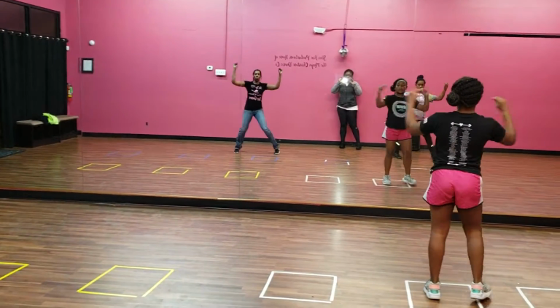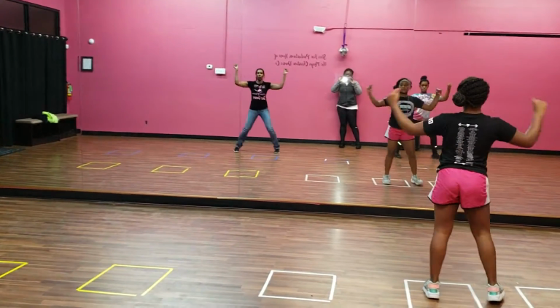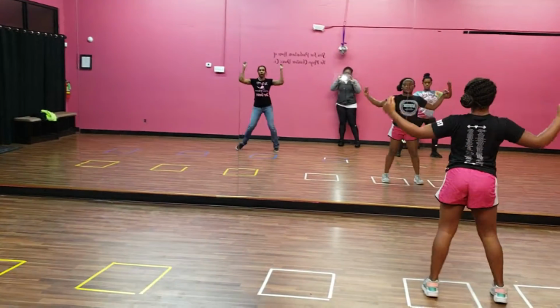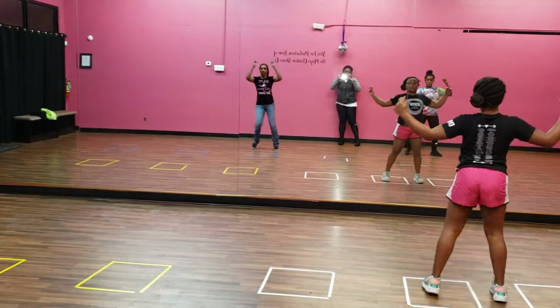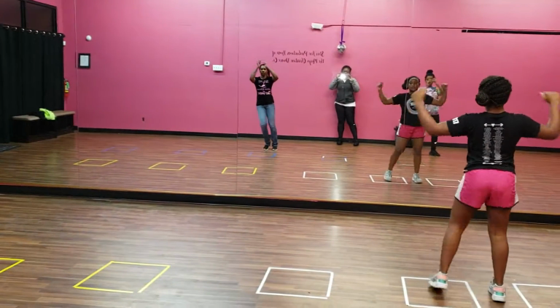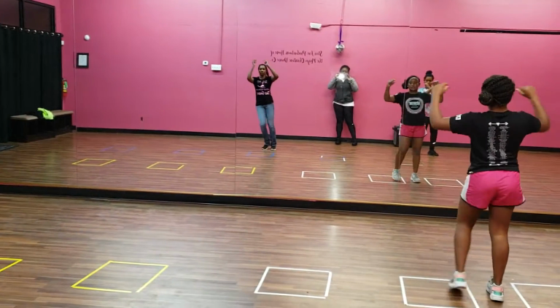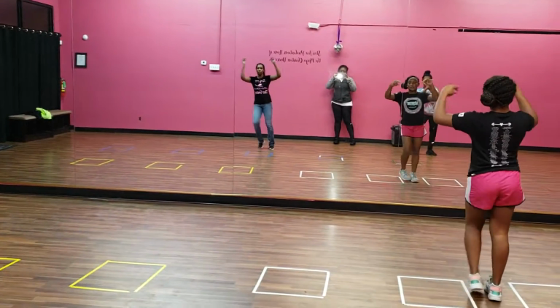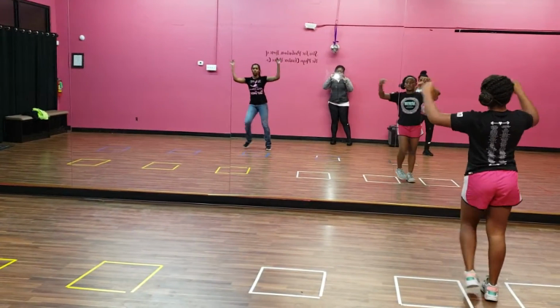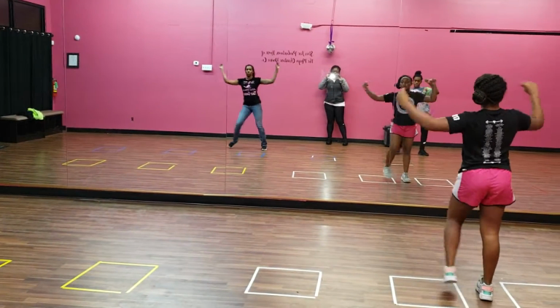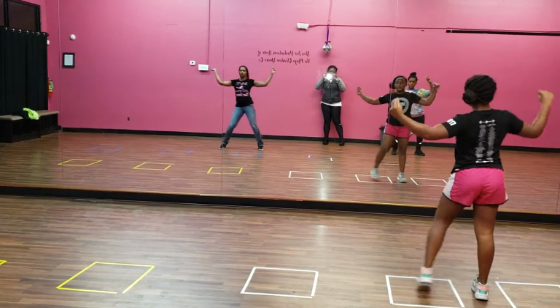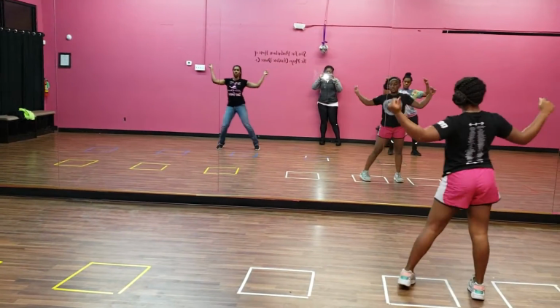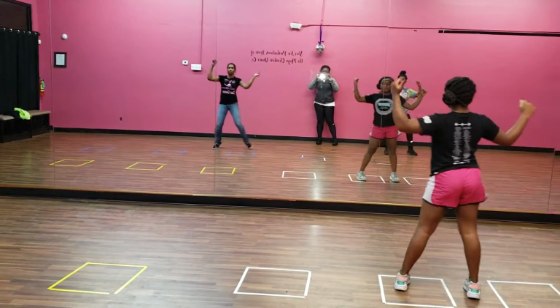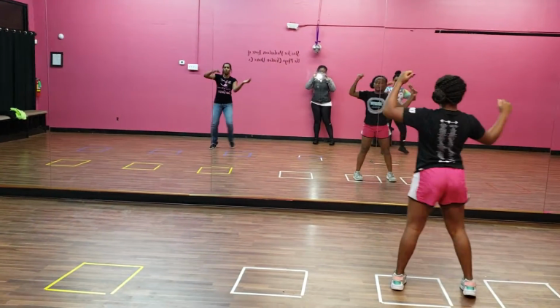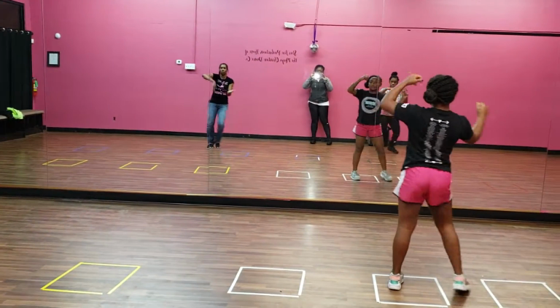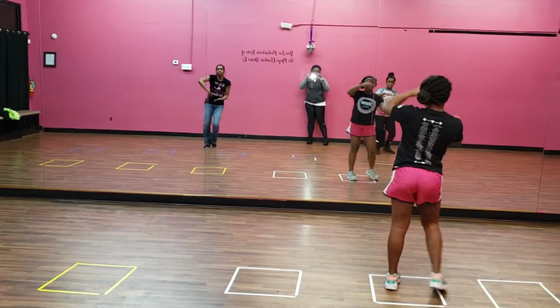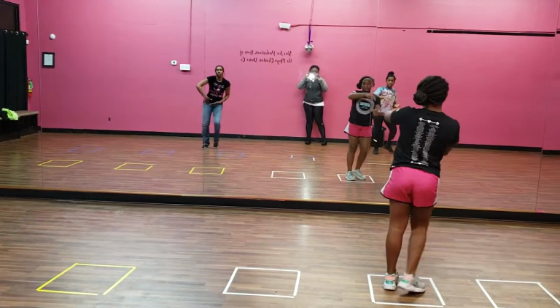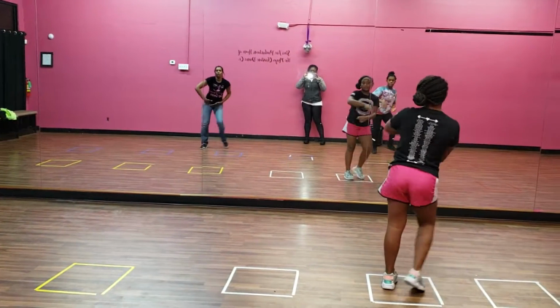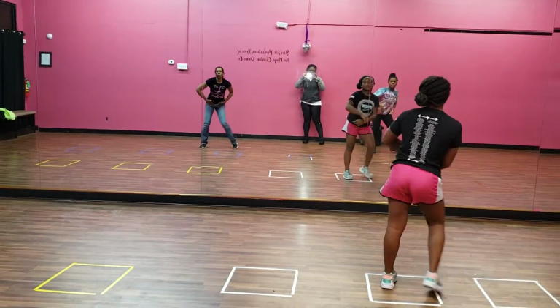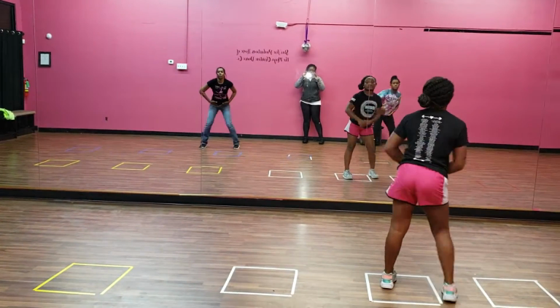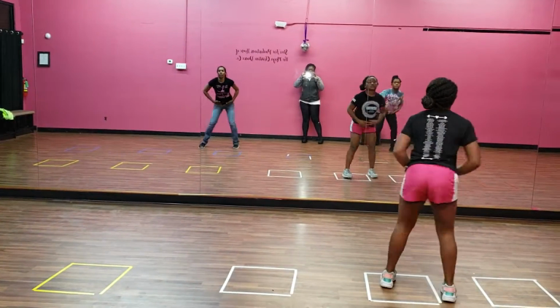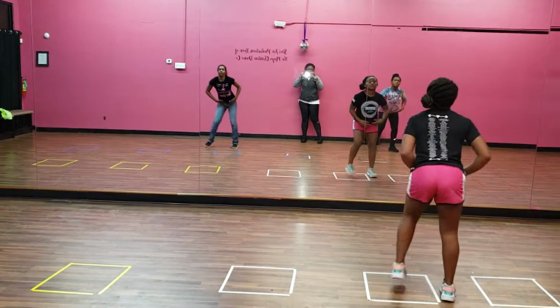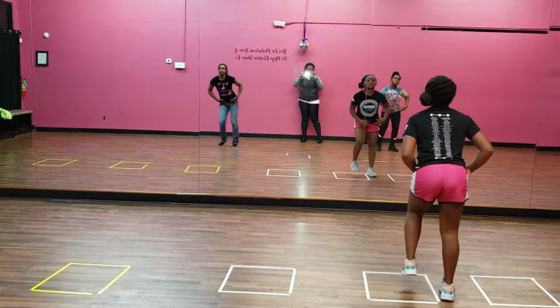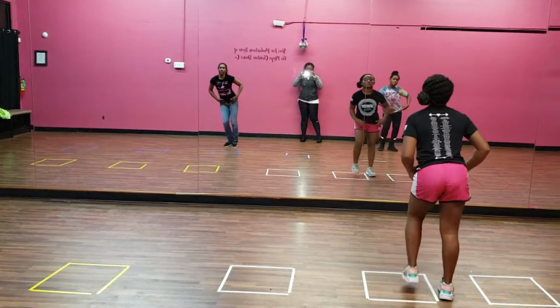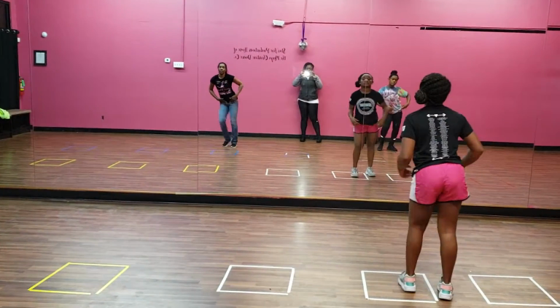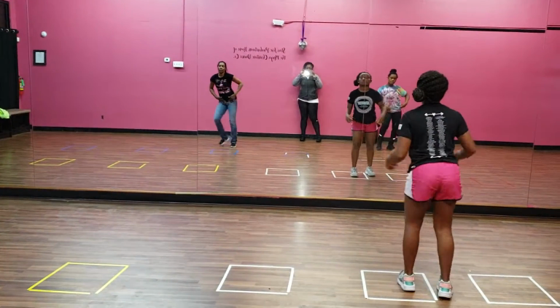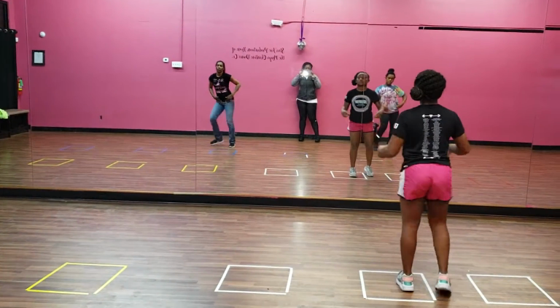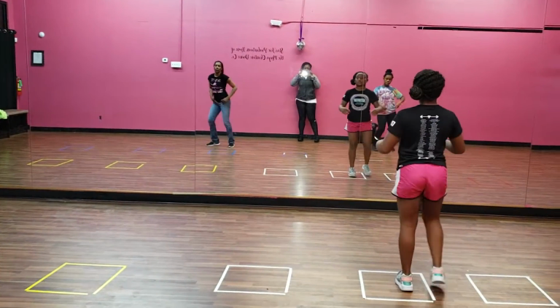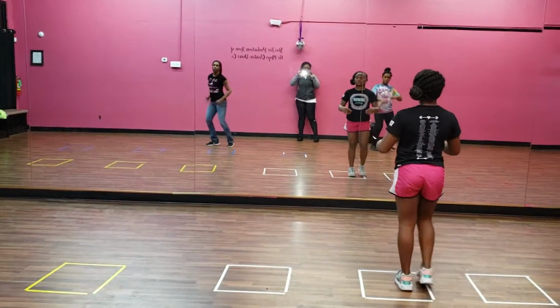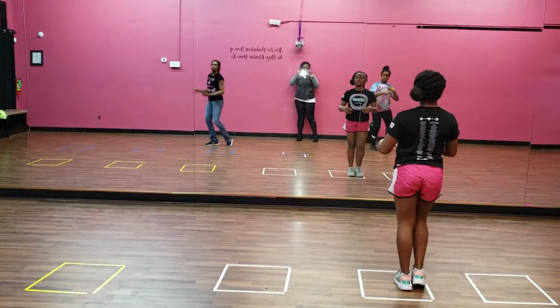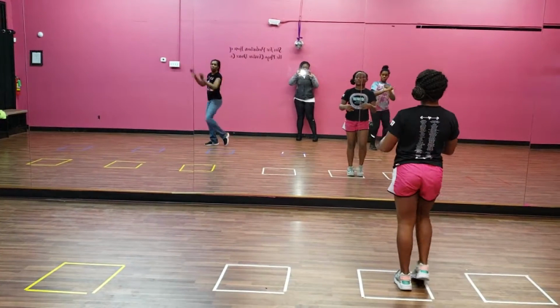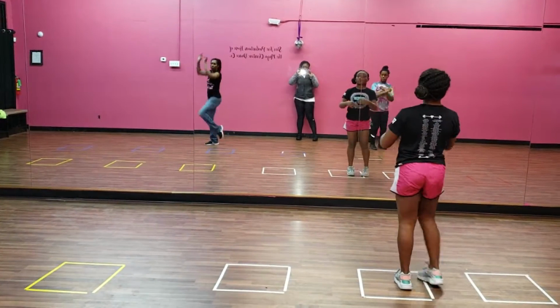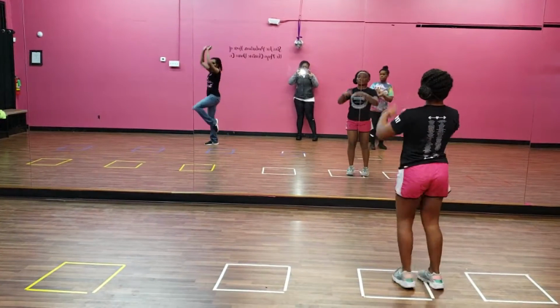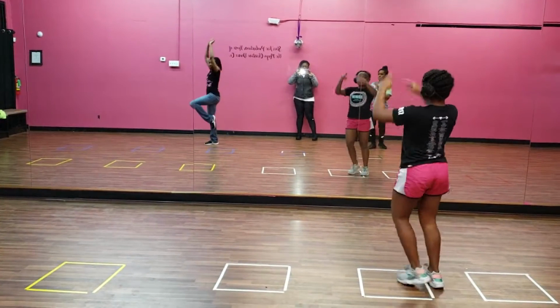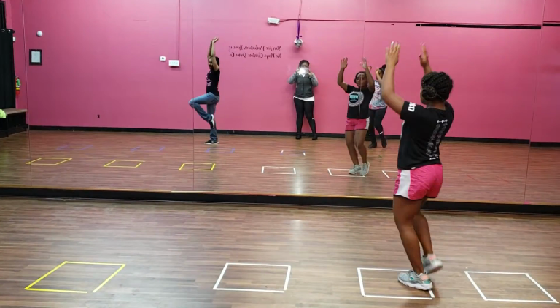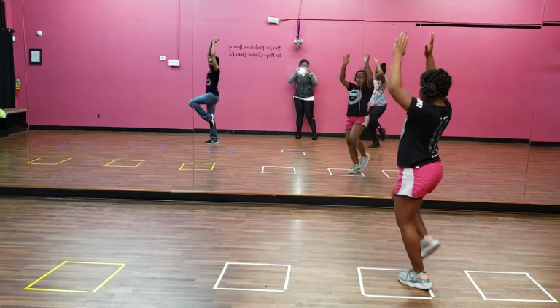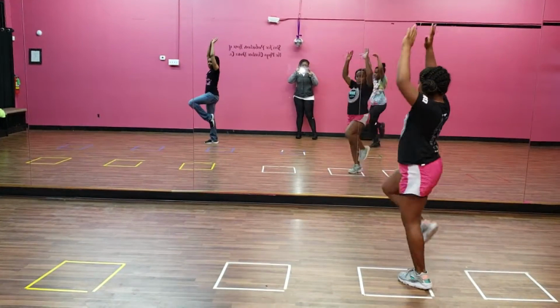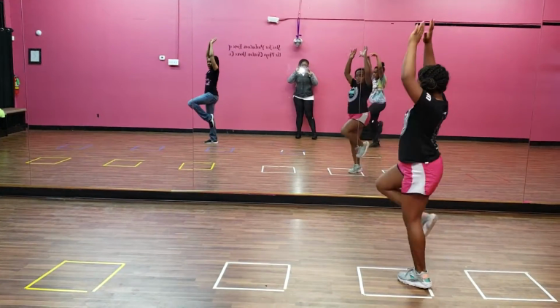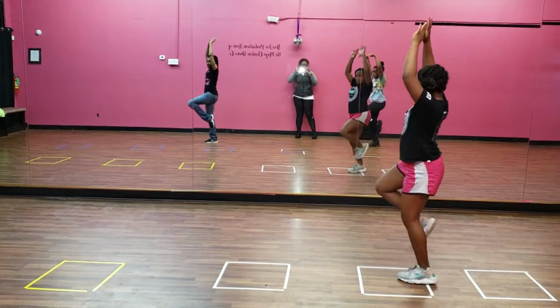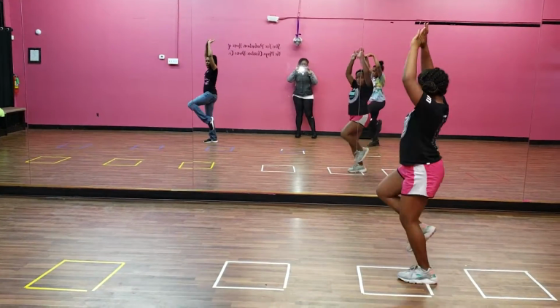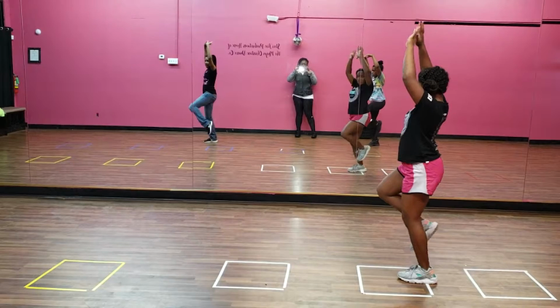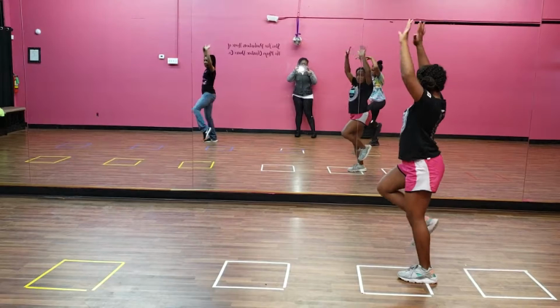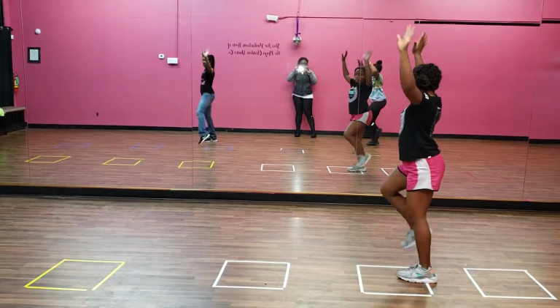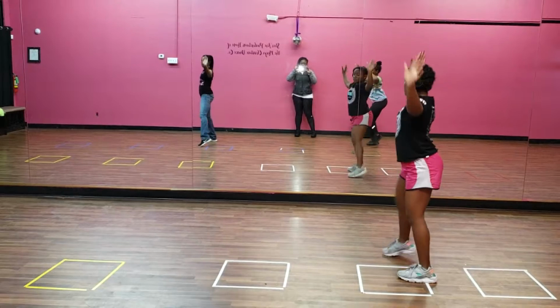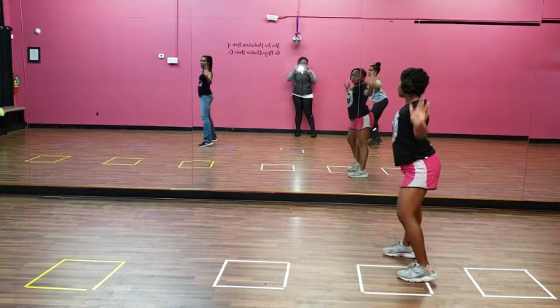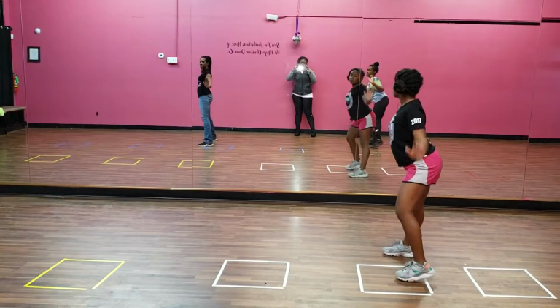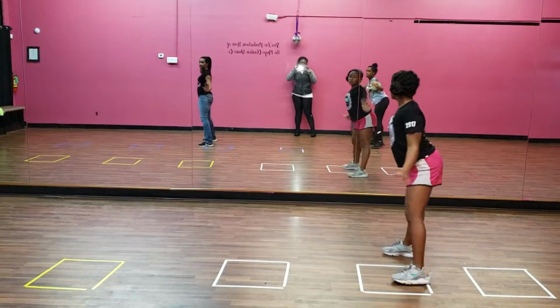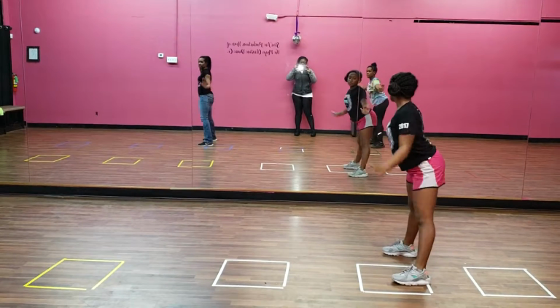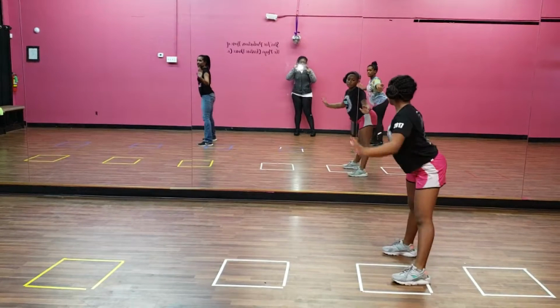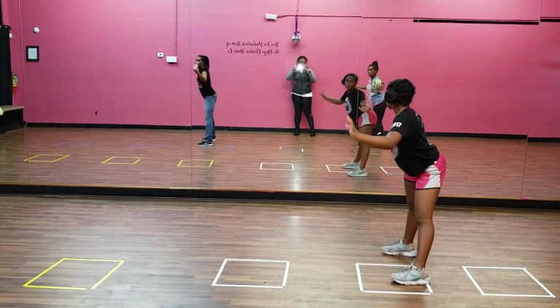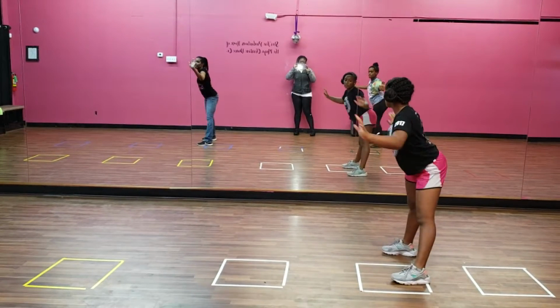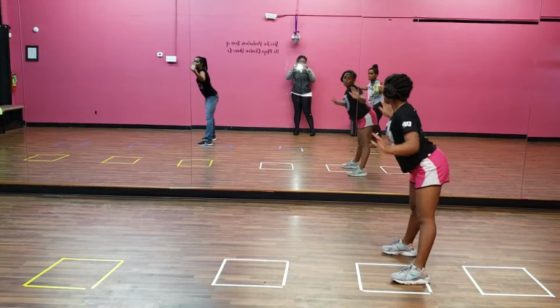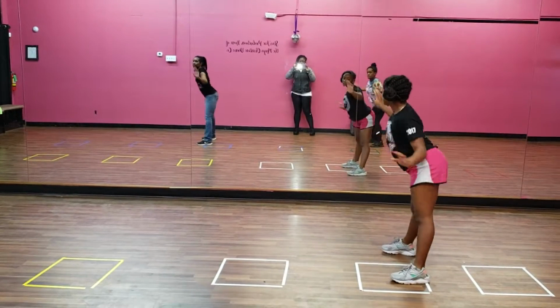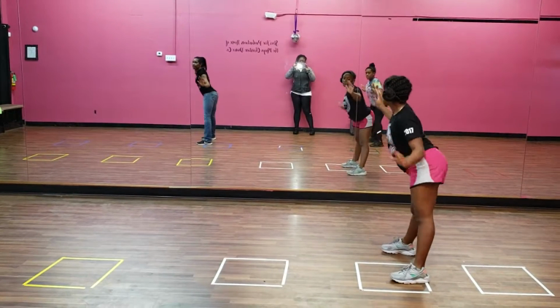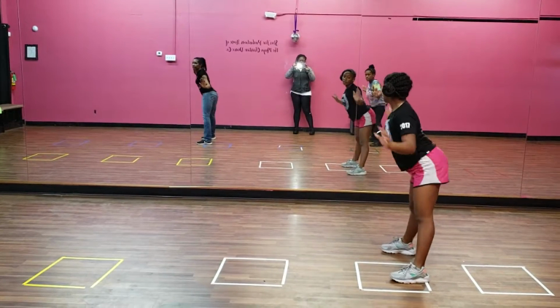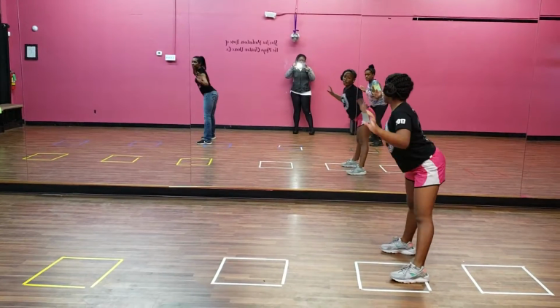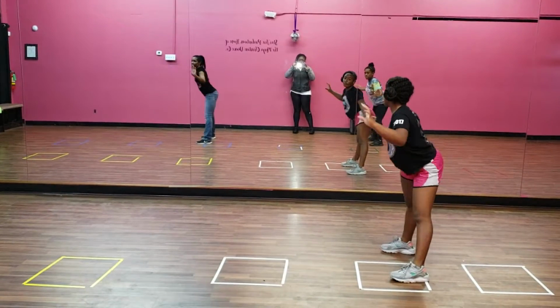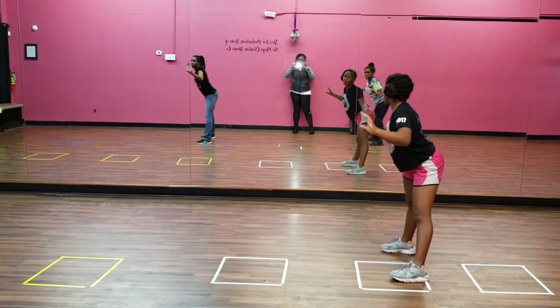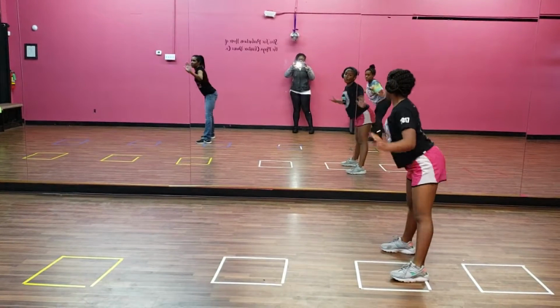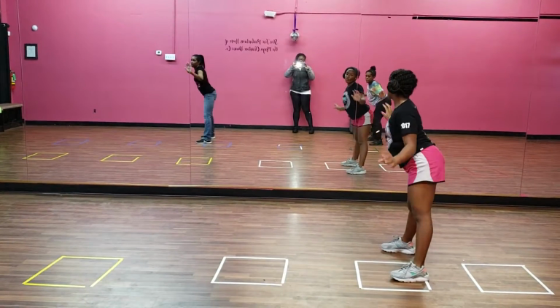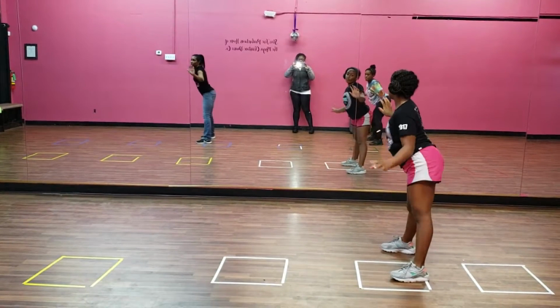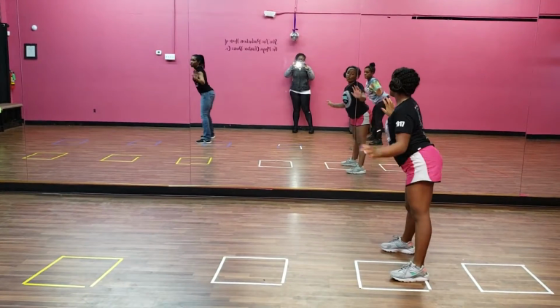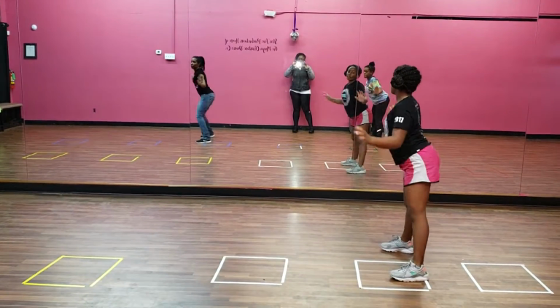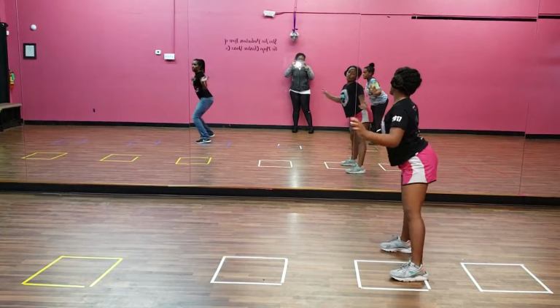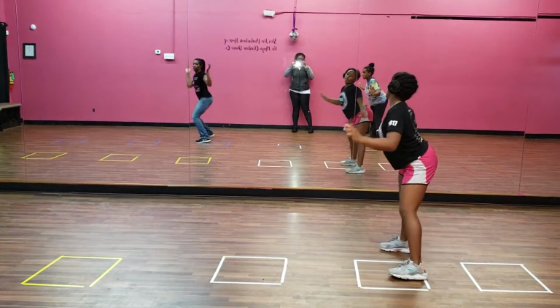One, two, three, four, five, six, seven, close your feet.